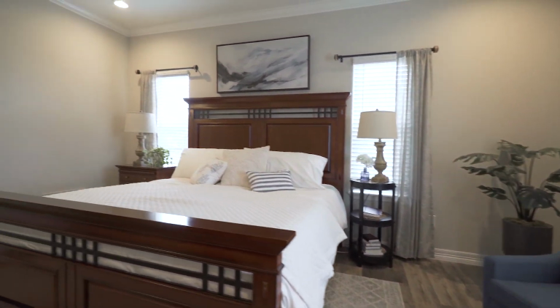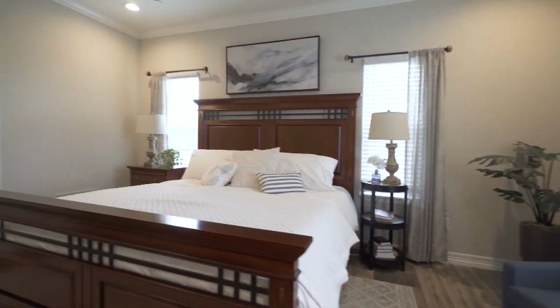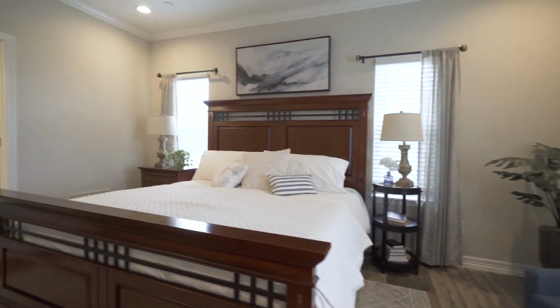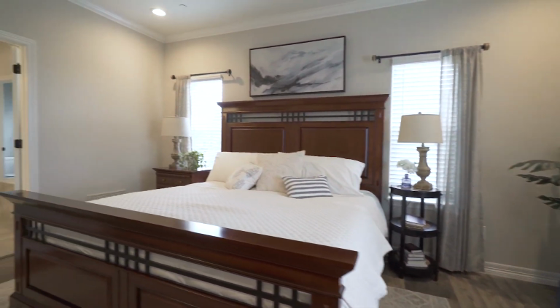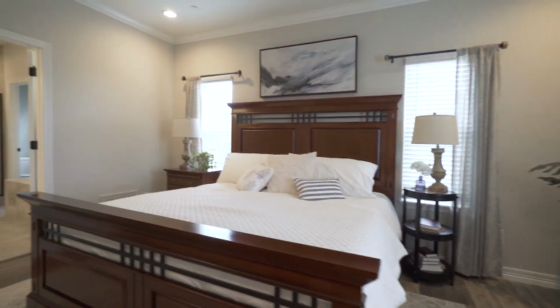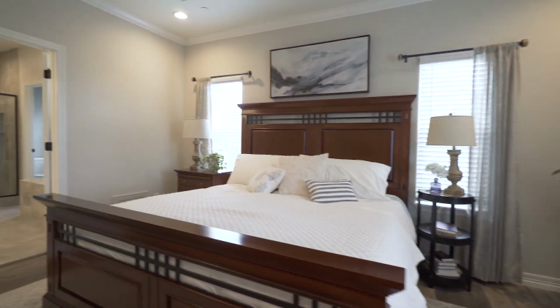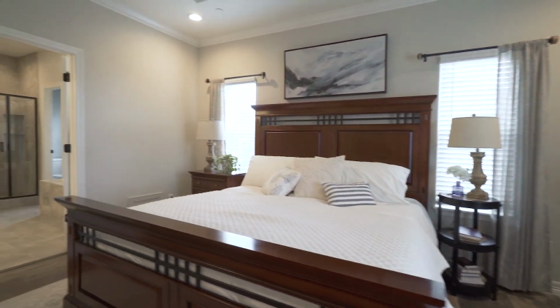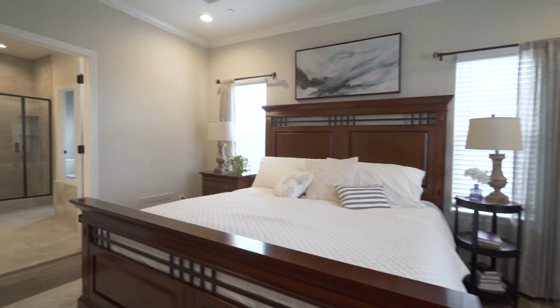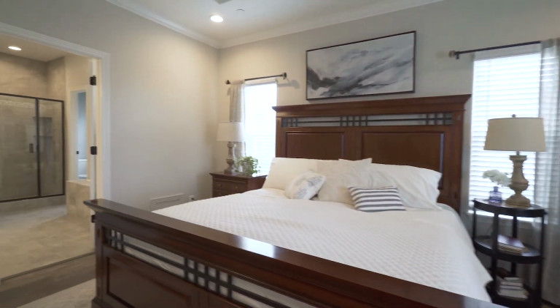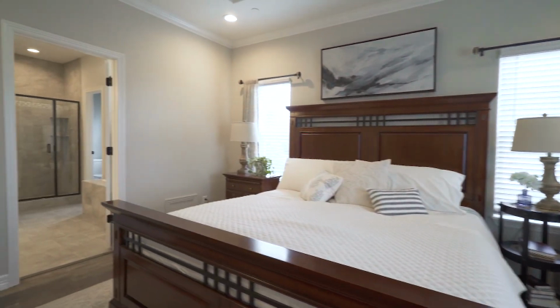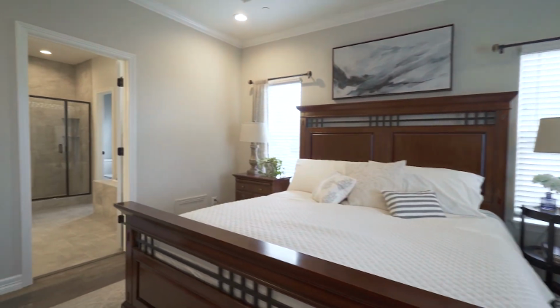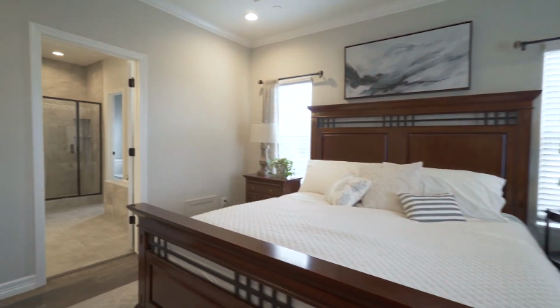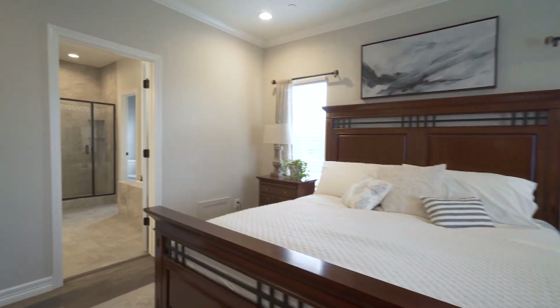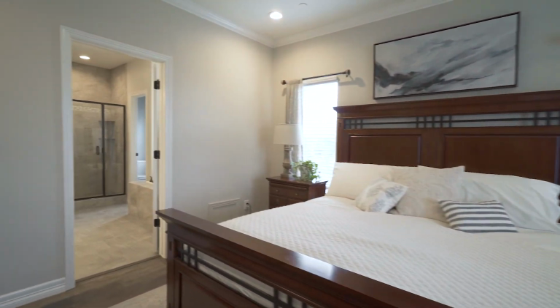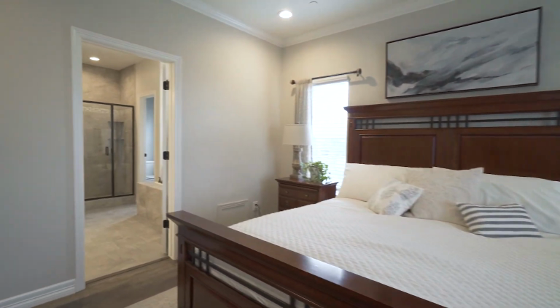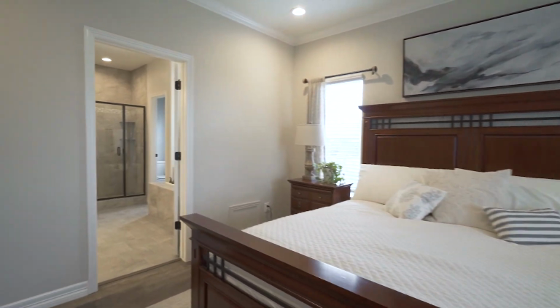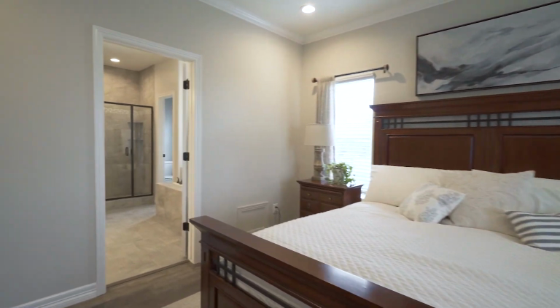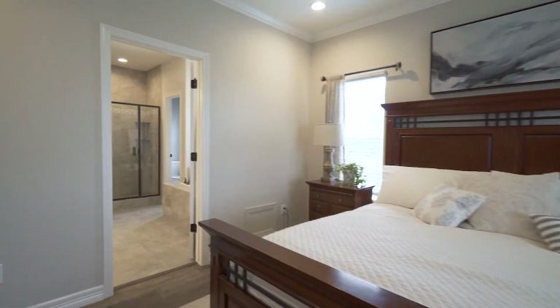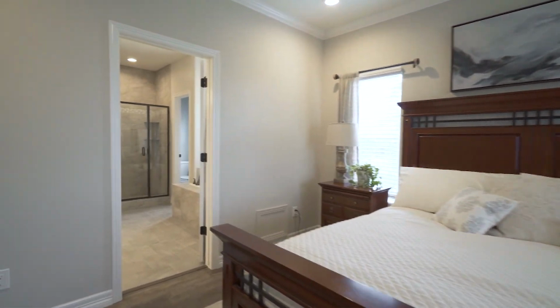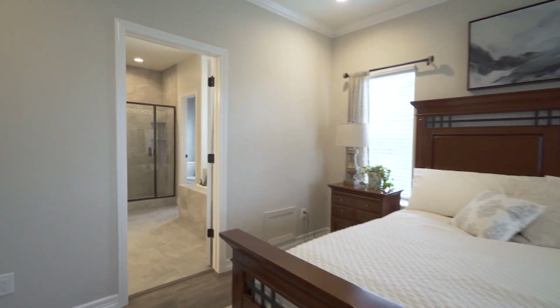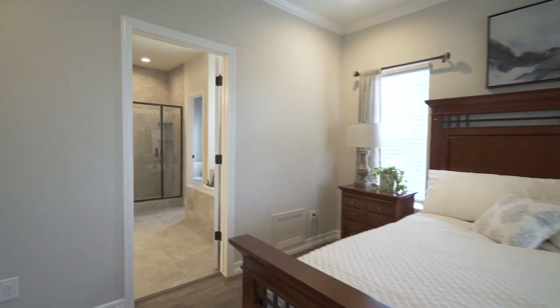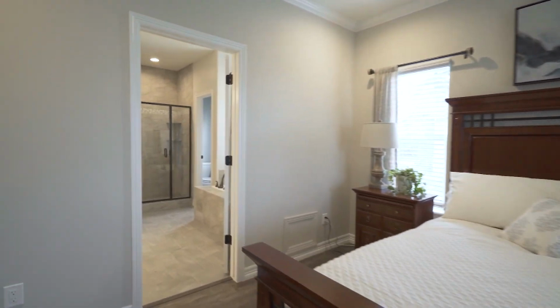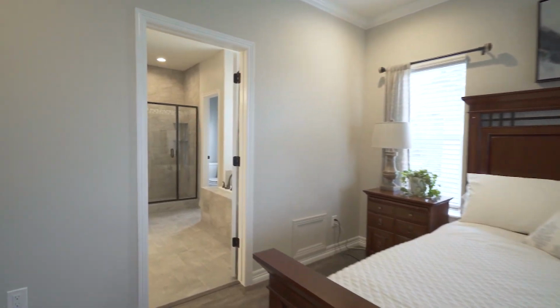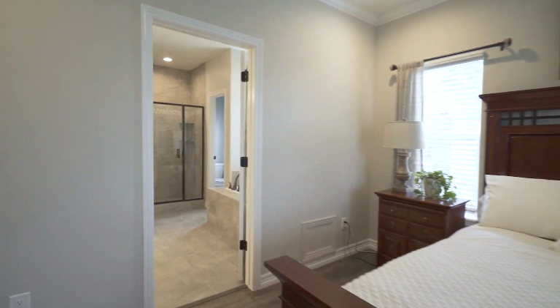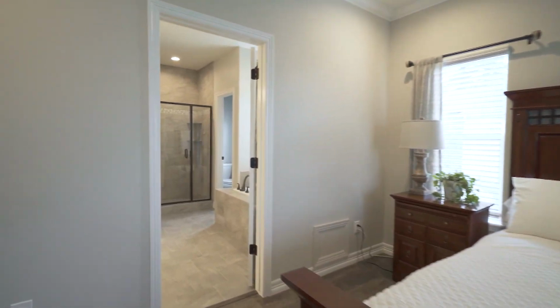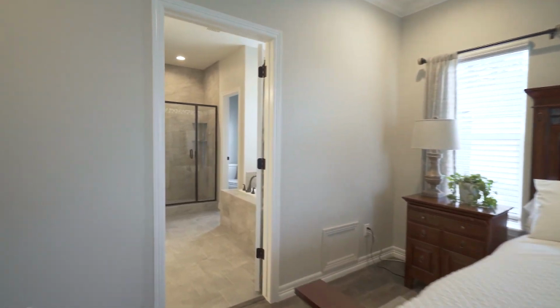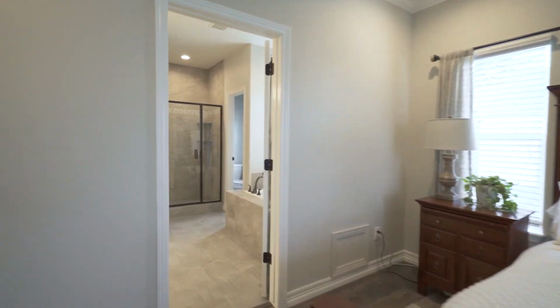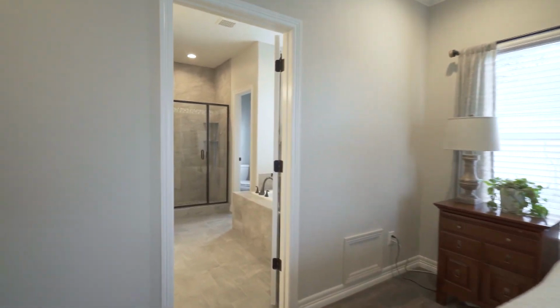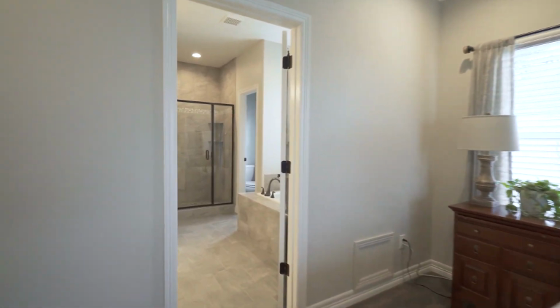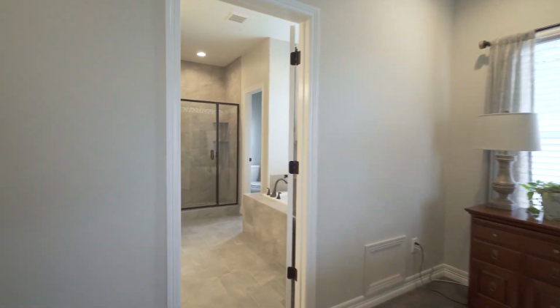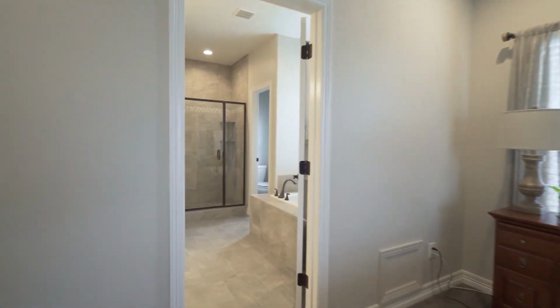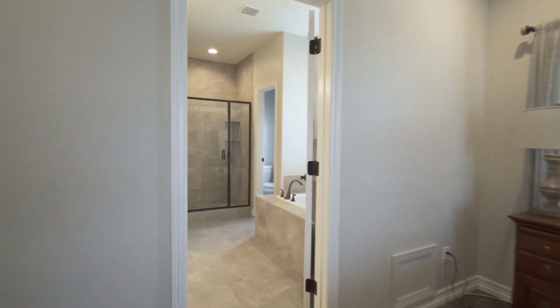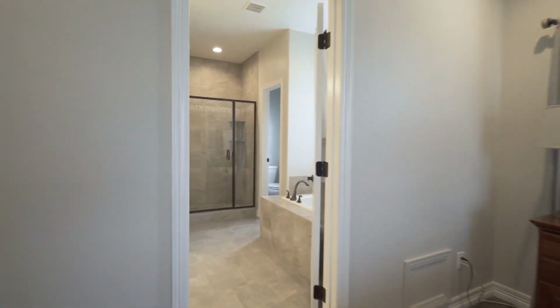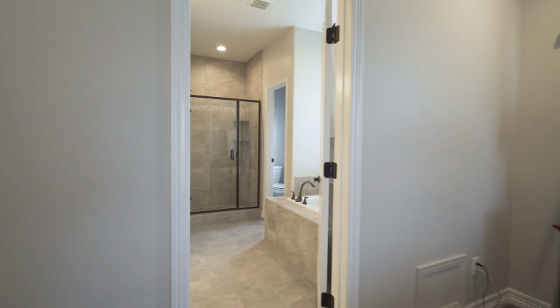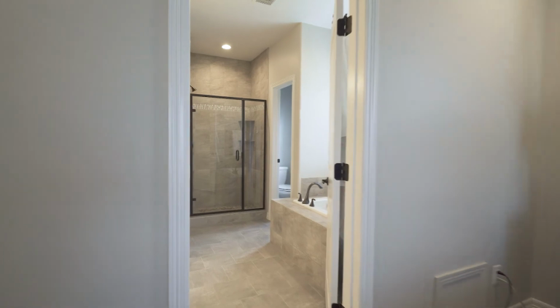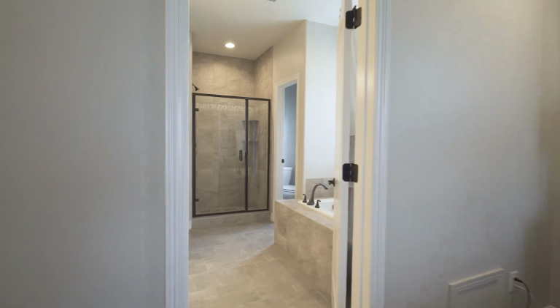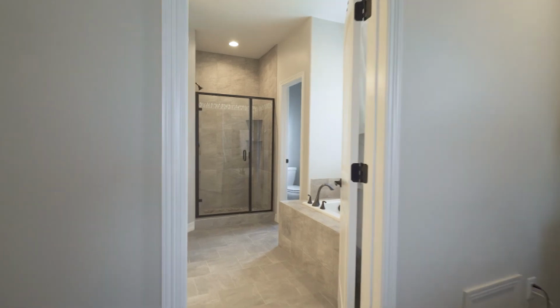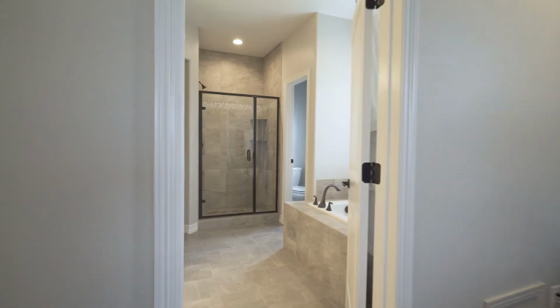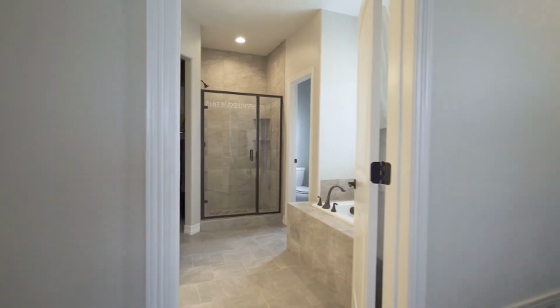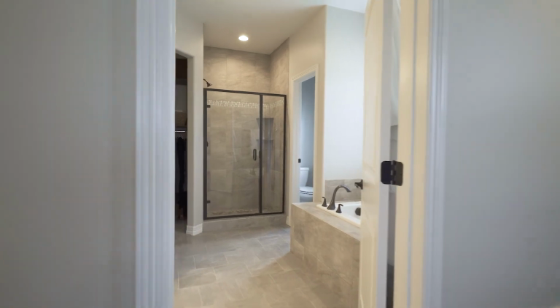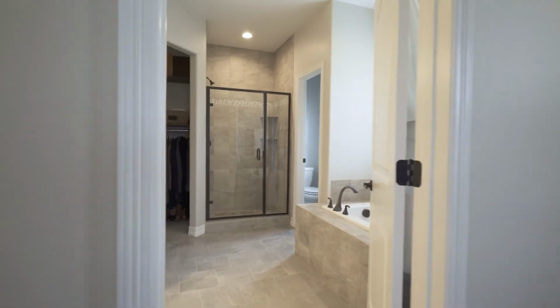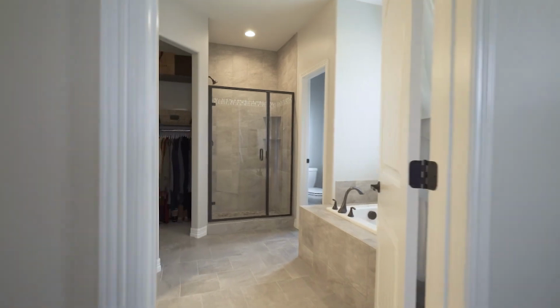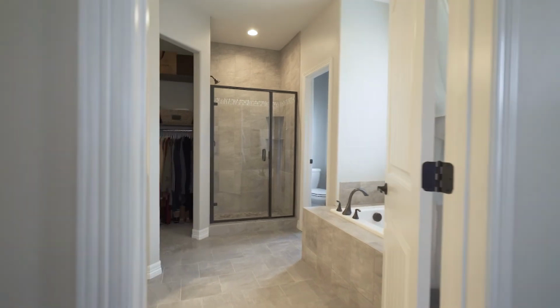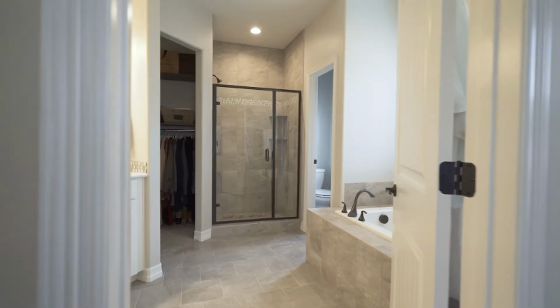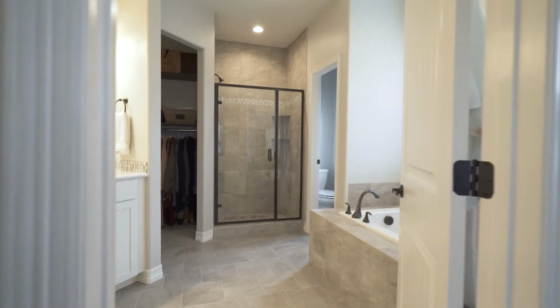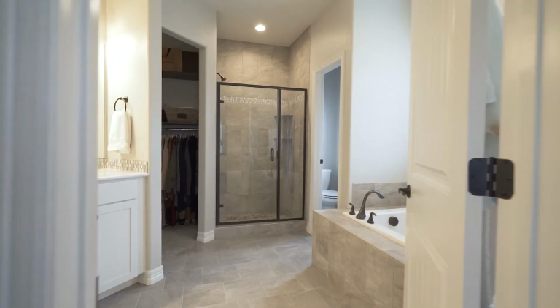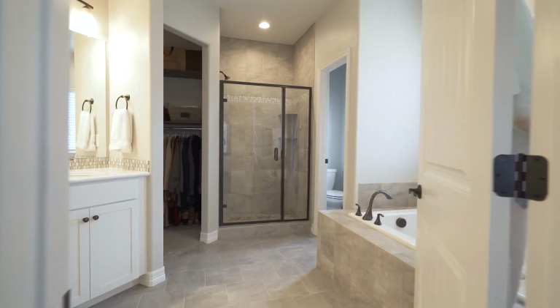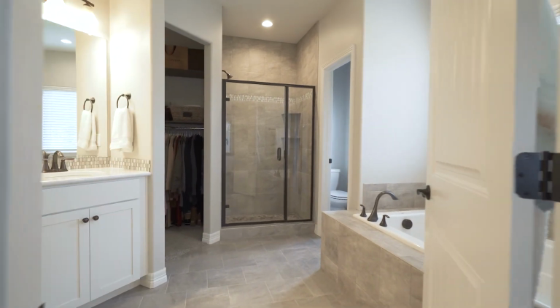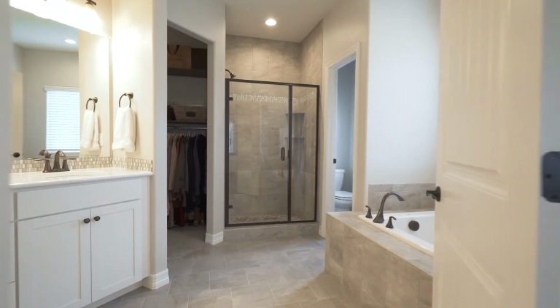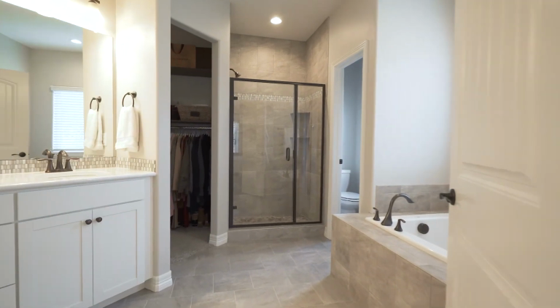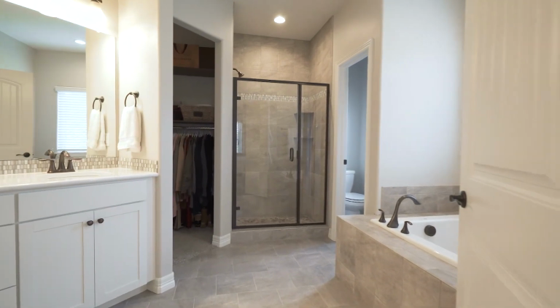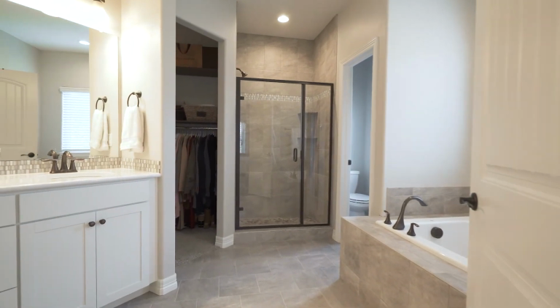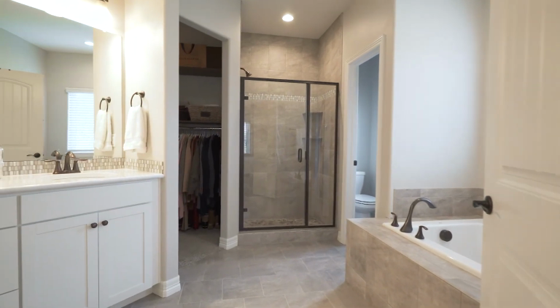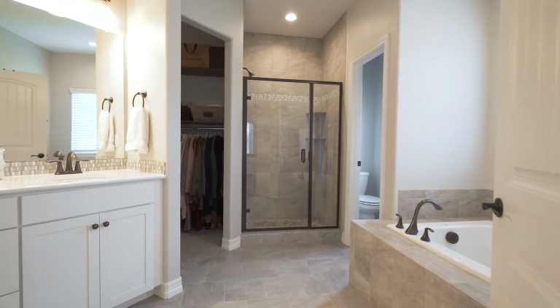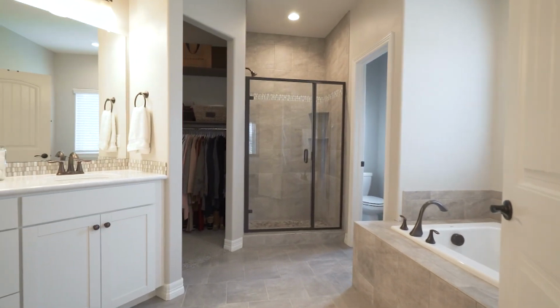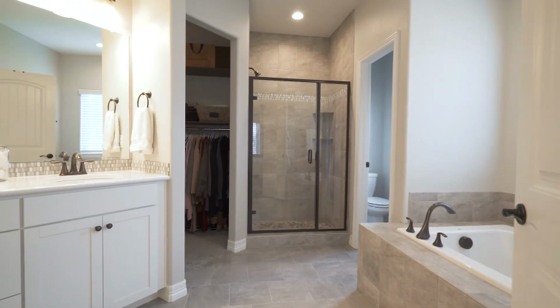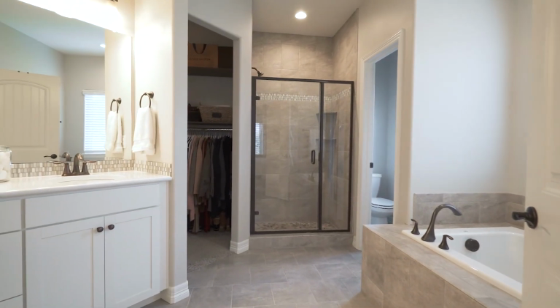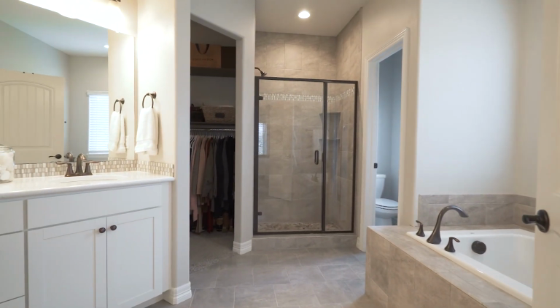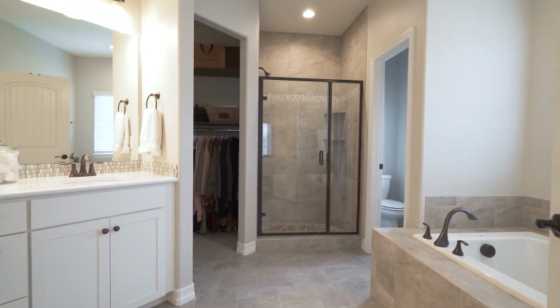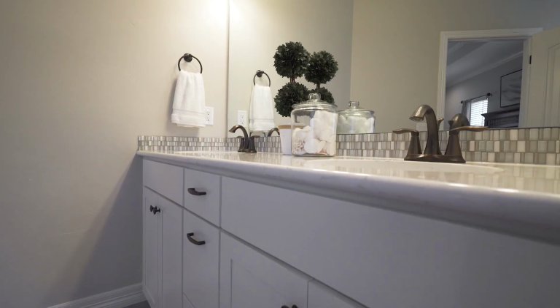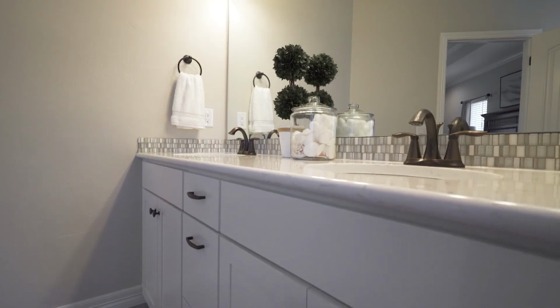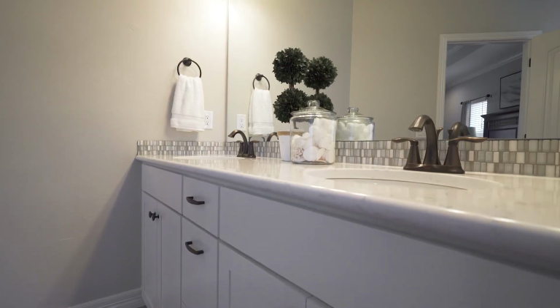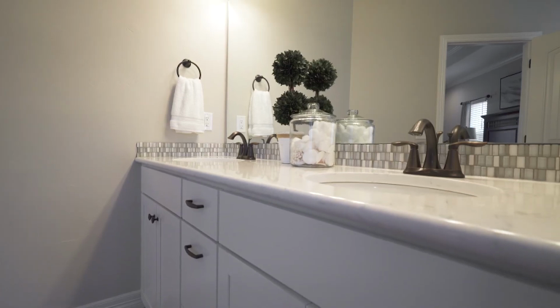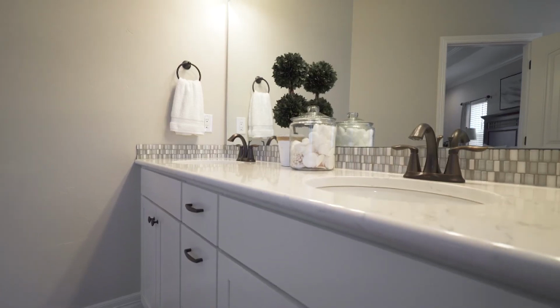The master suite is complete with a spa-like bathroom, jetted tub, raised vanity and walk-in closet.